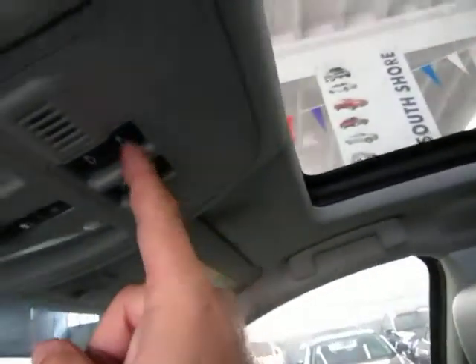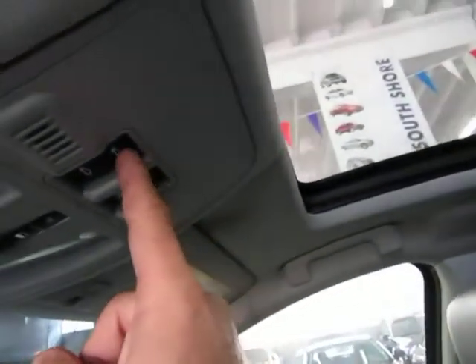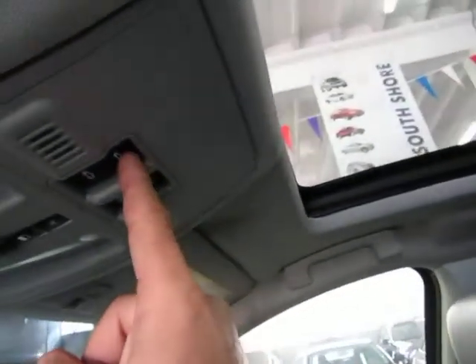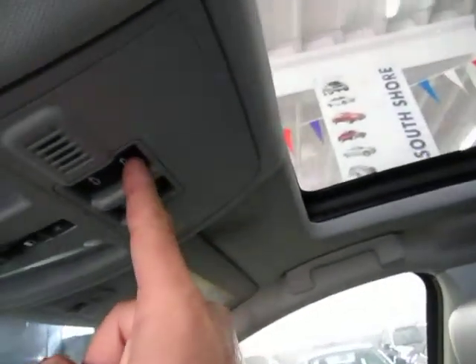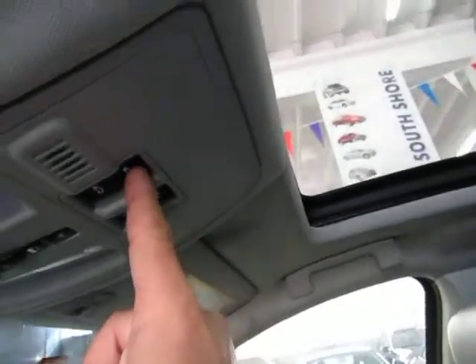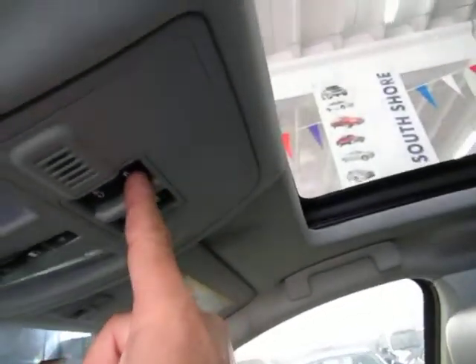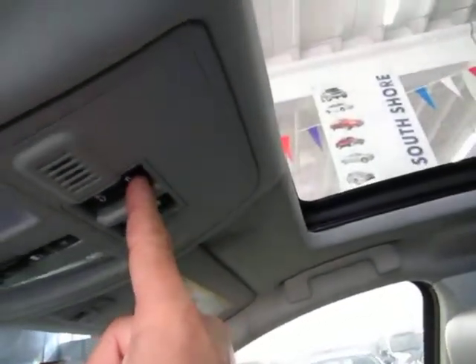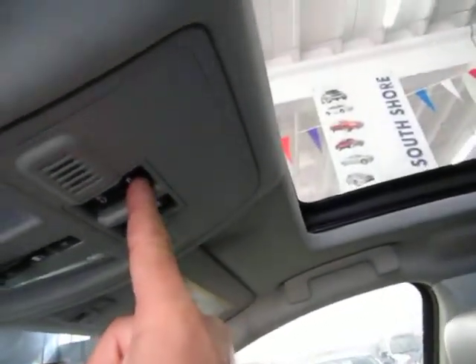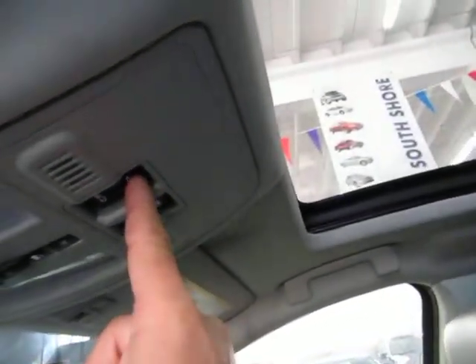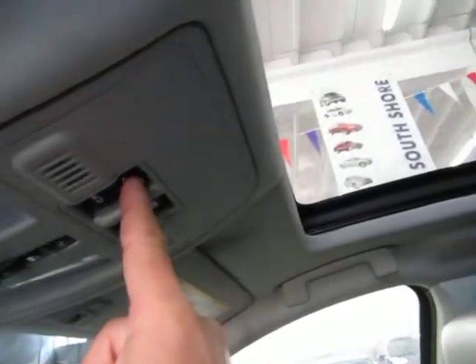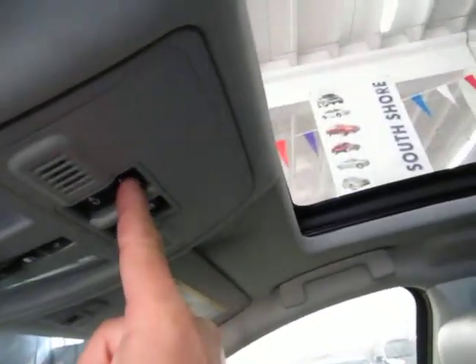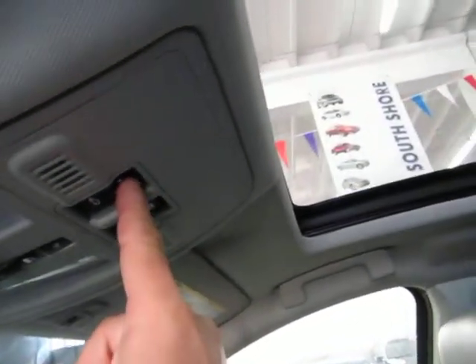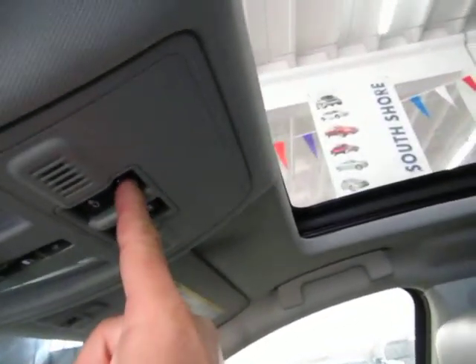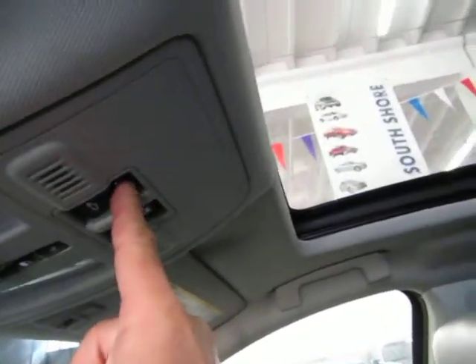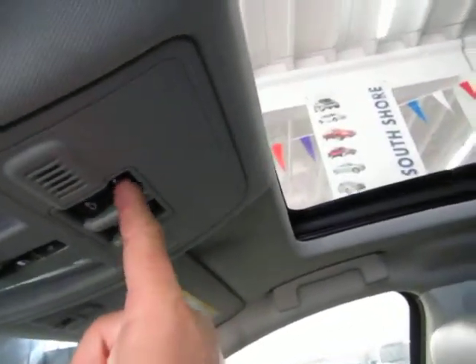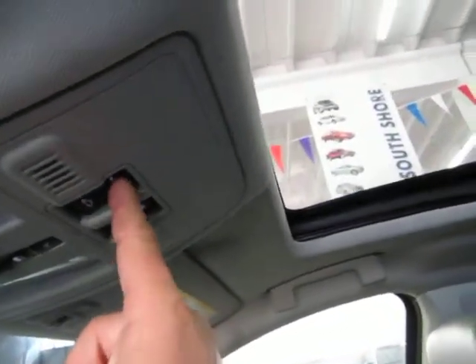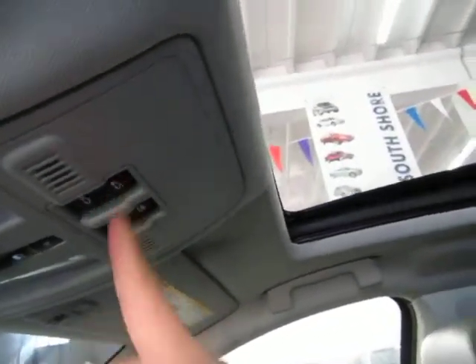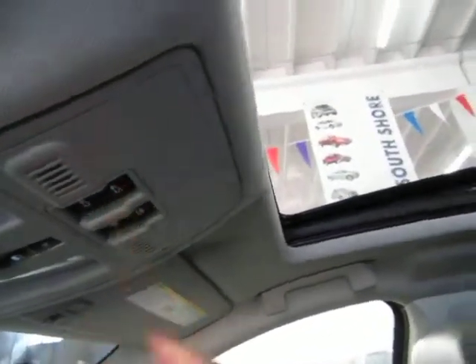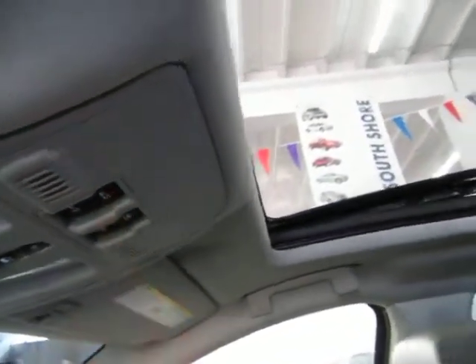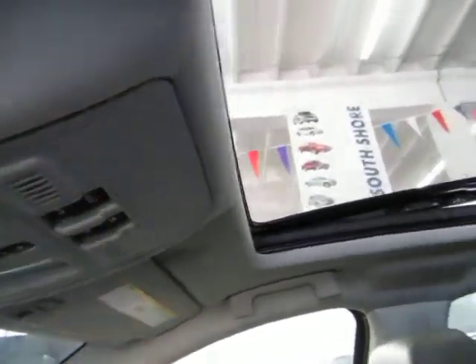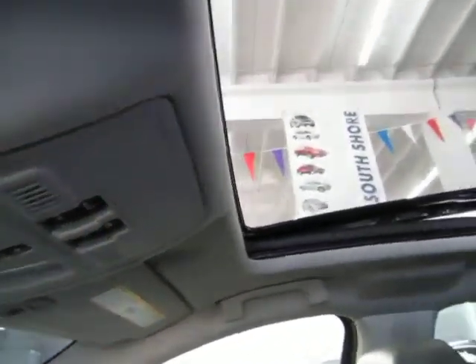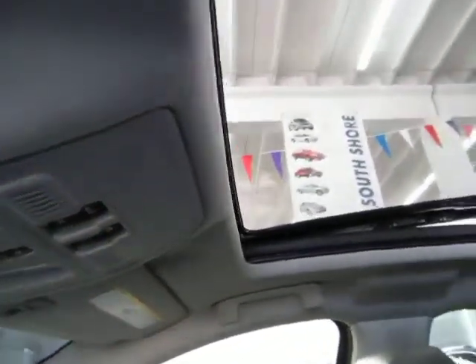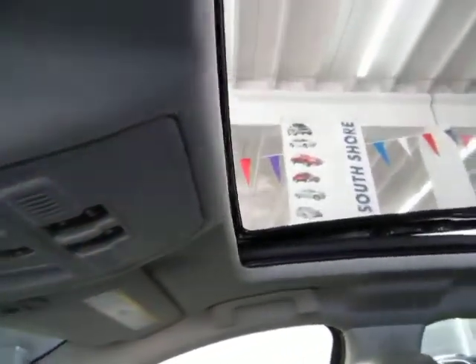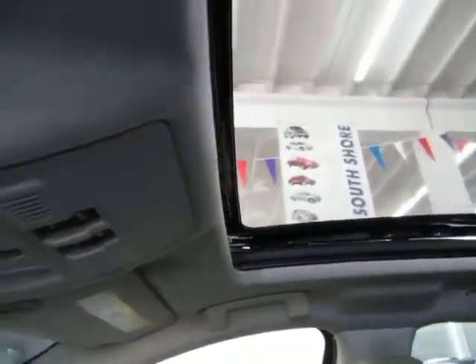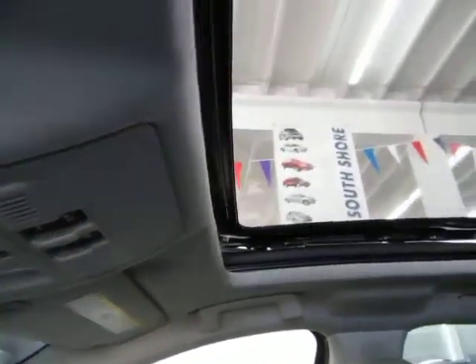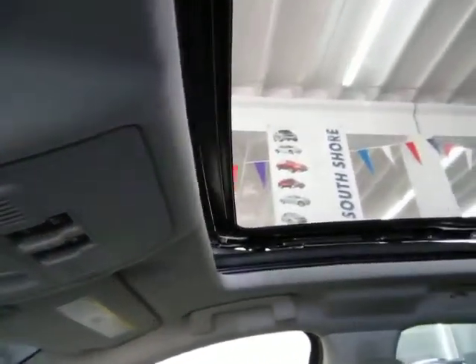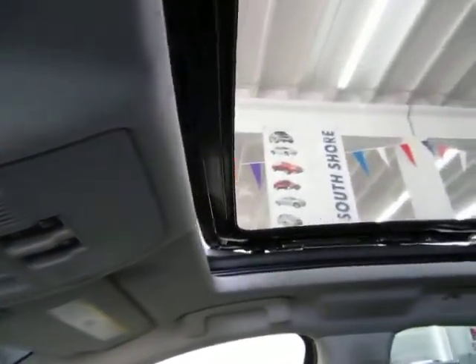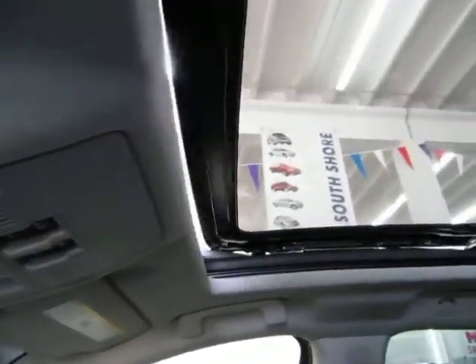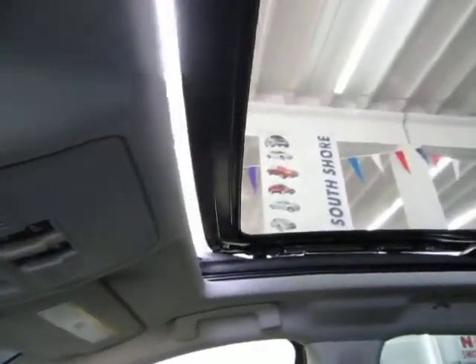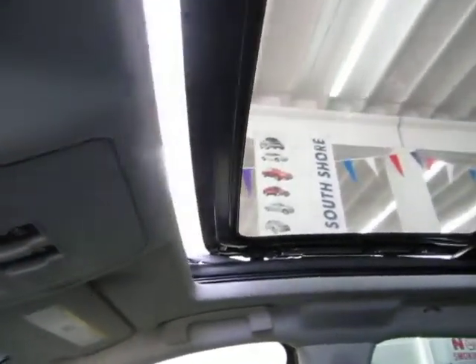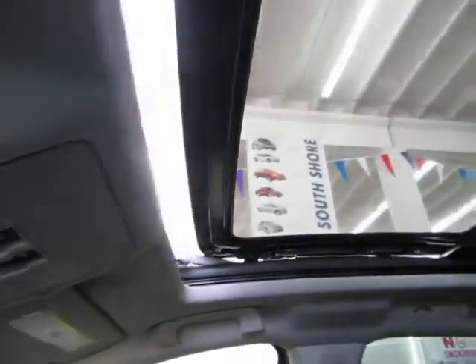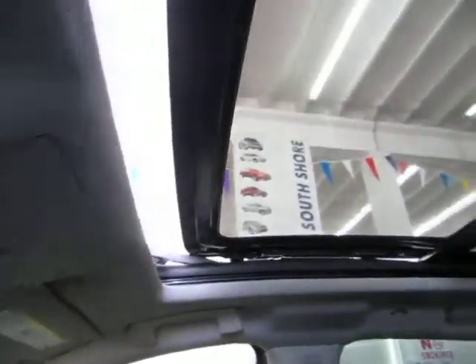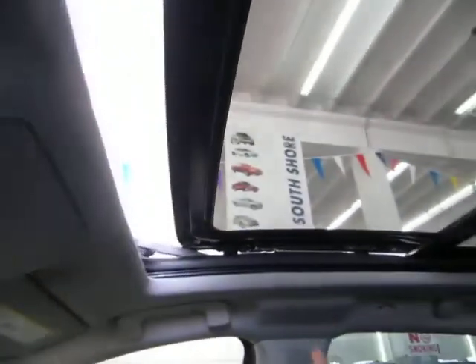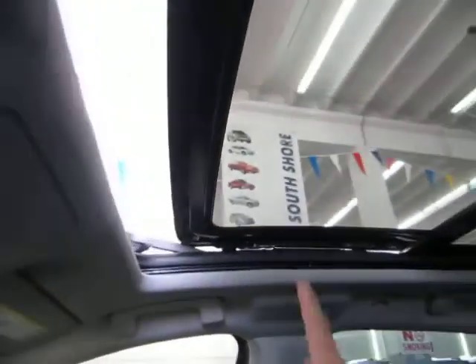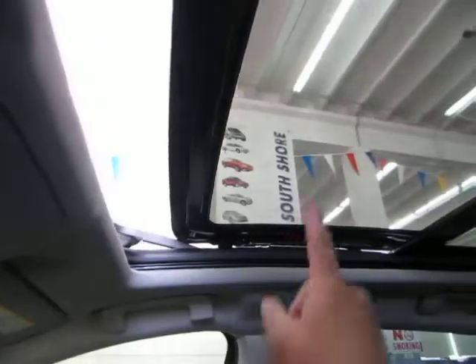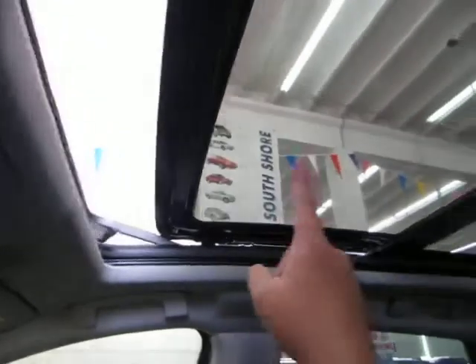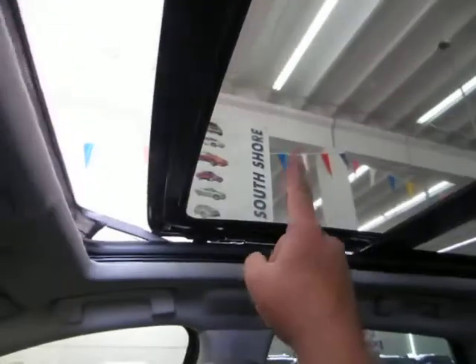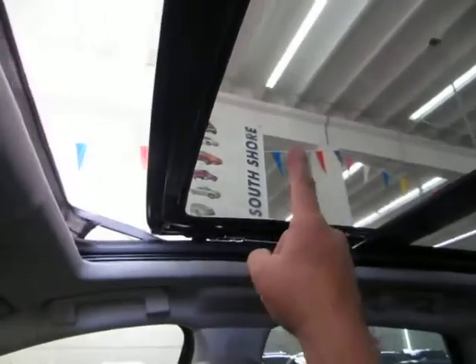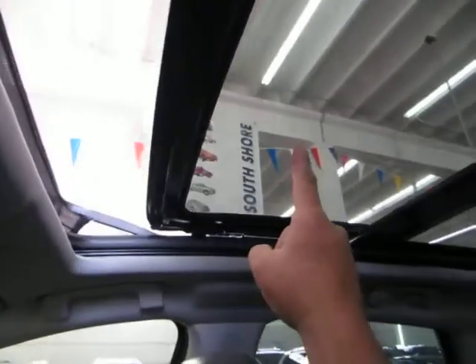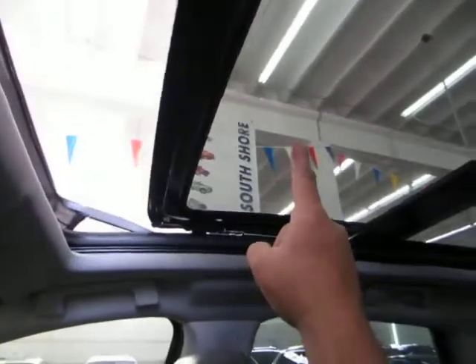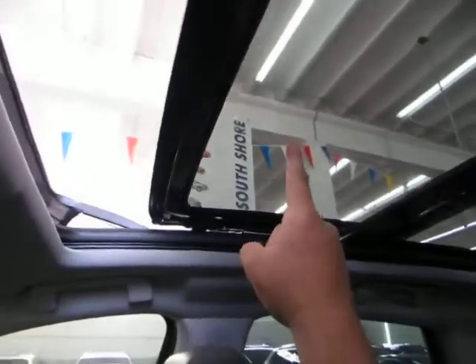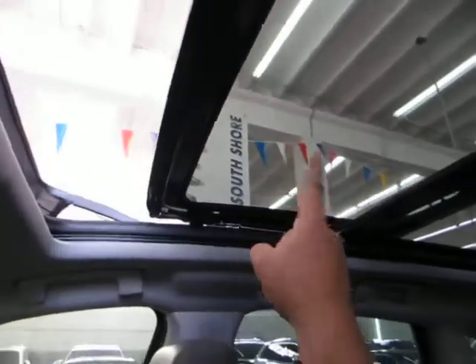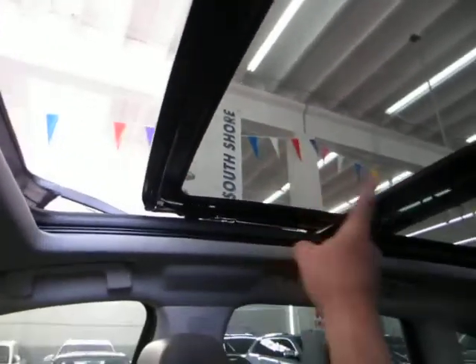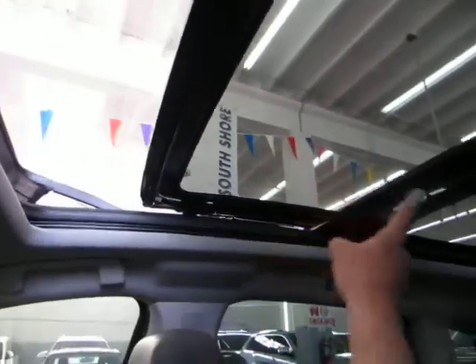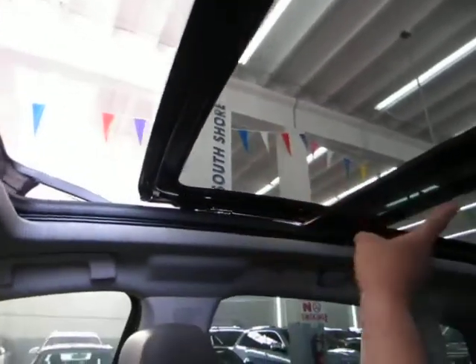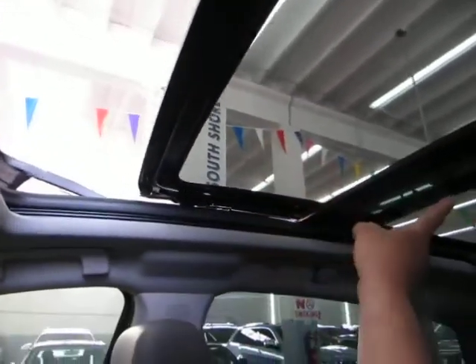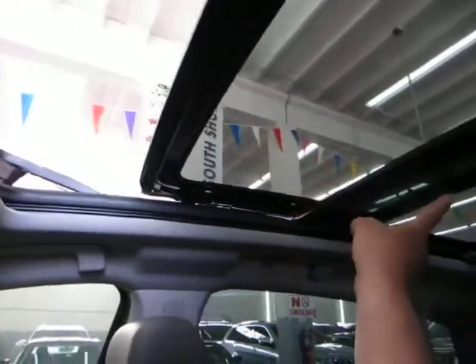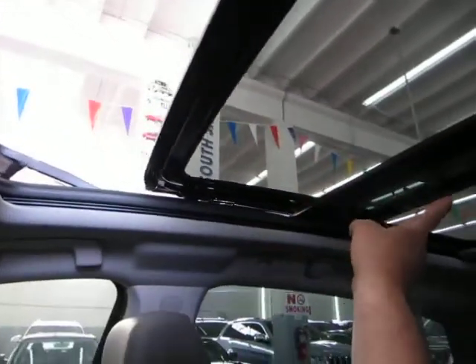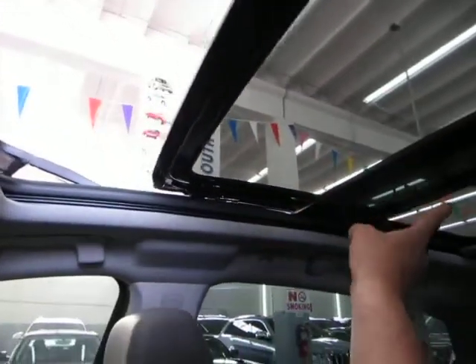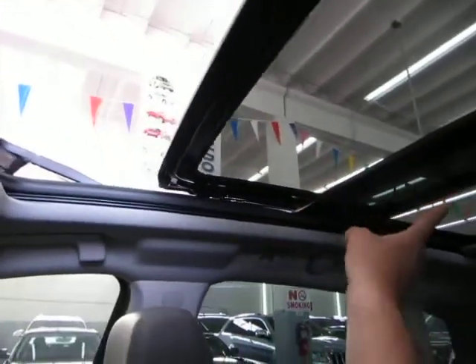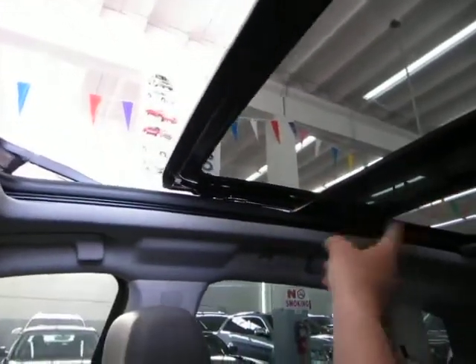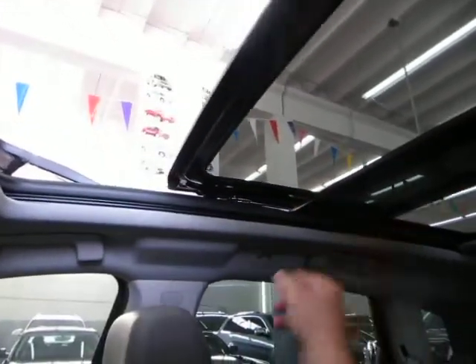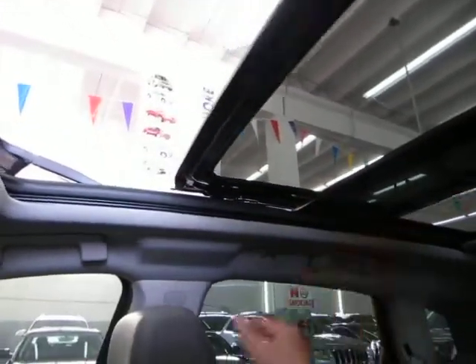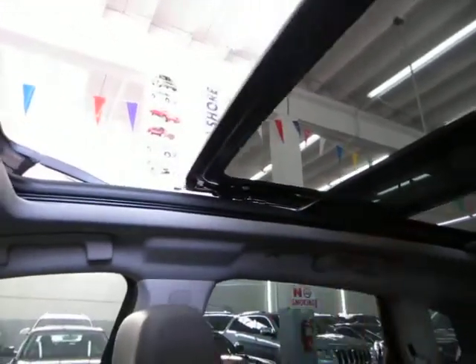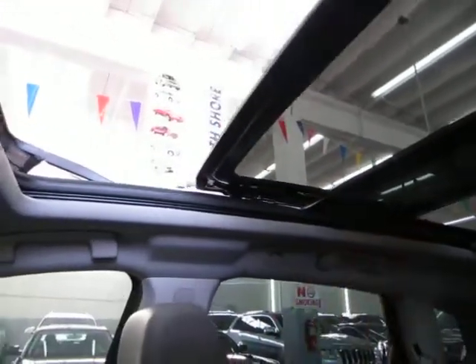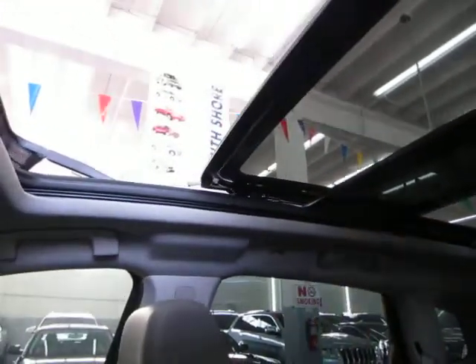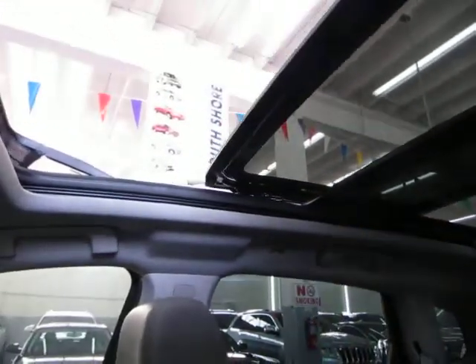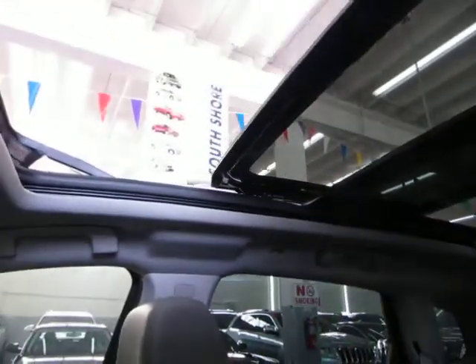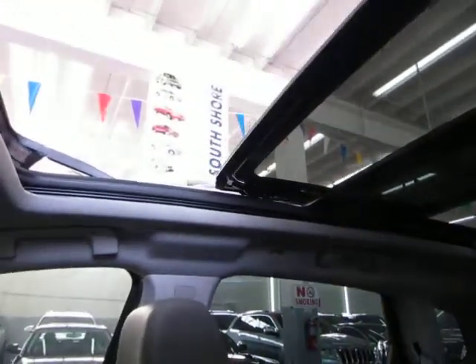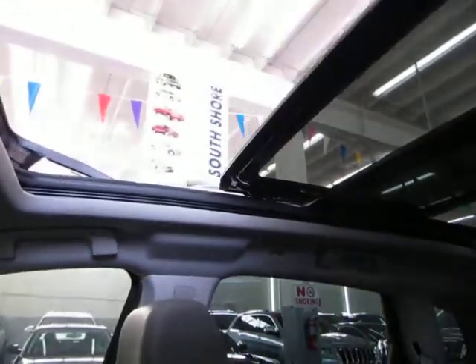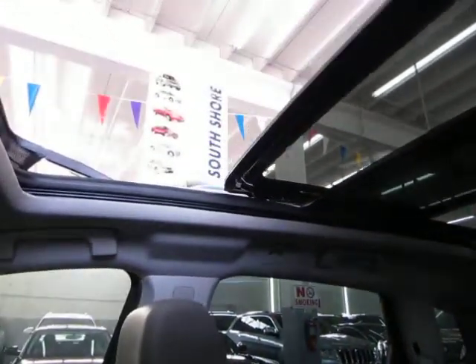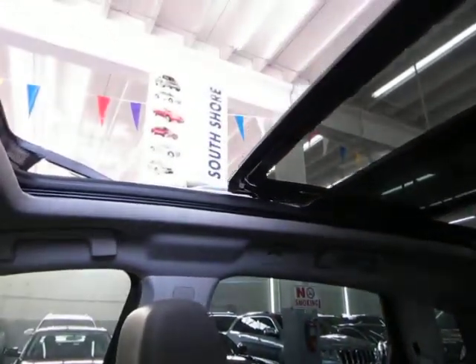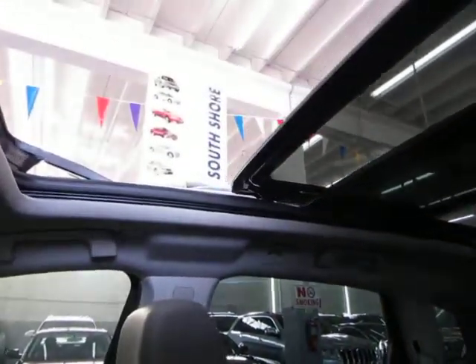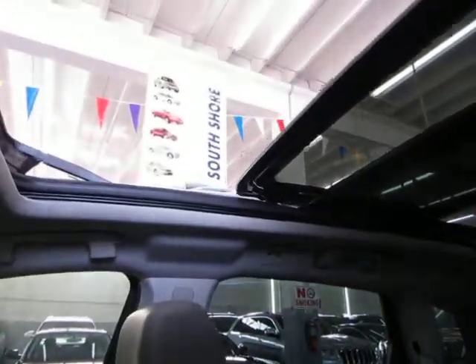Let's open it up. The portion that opens is the front portion — the rear portion does not open, that's just for you to look out of.